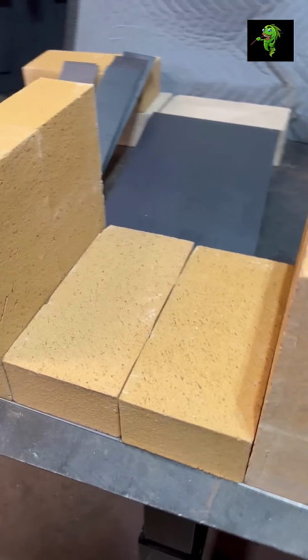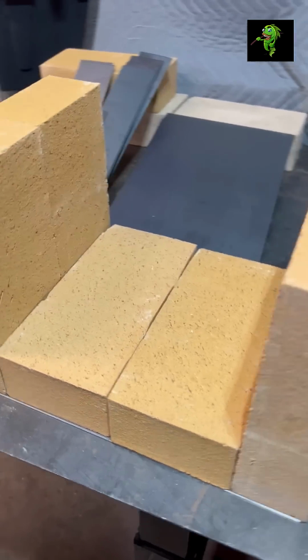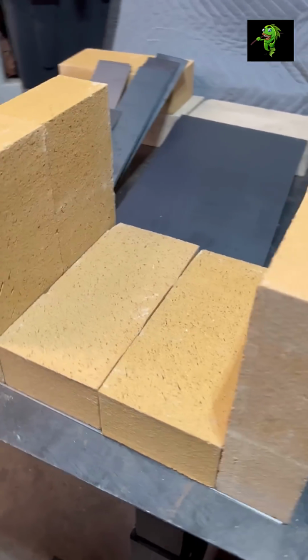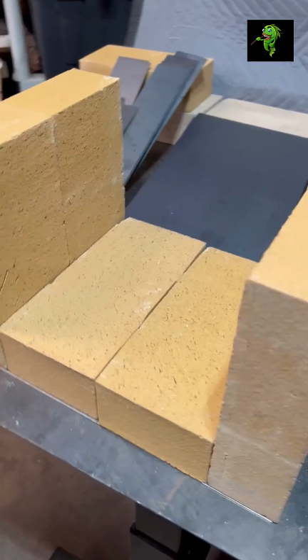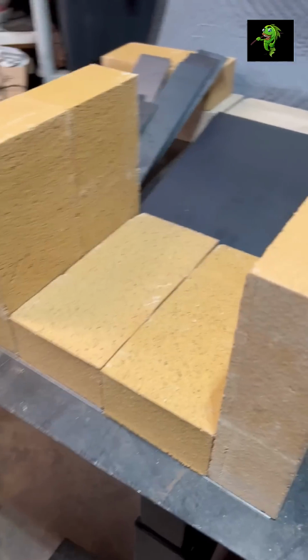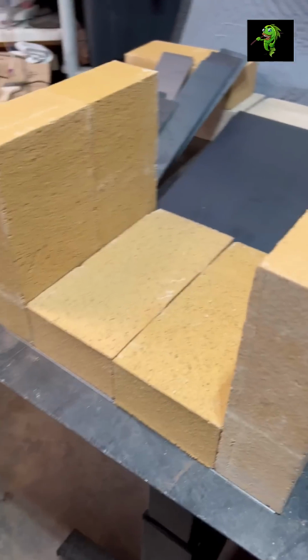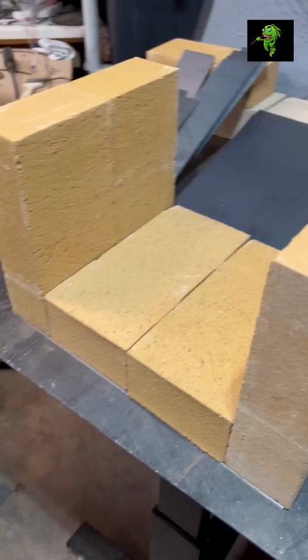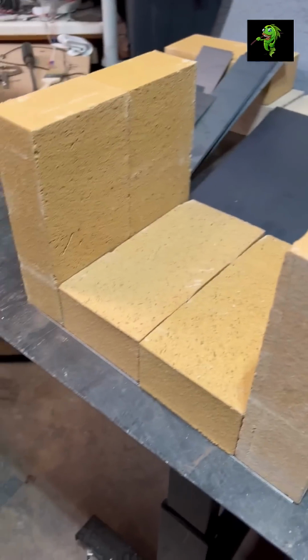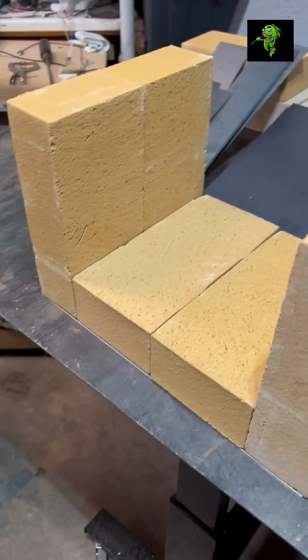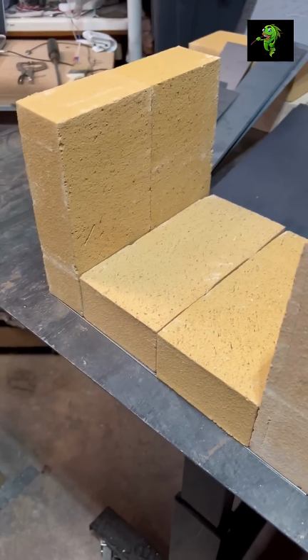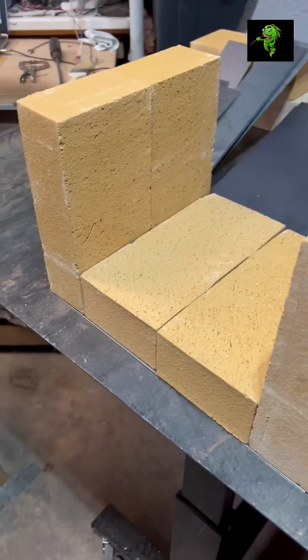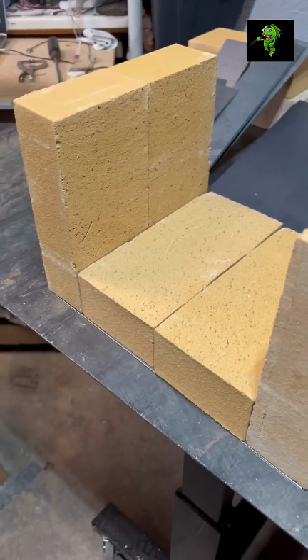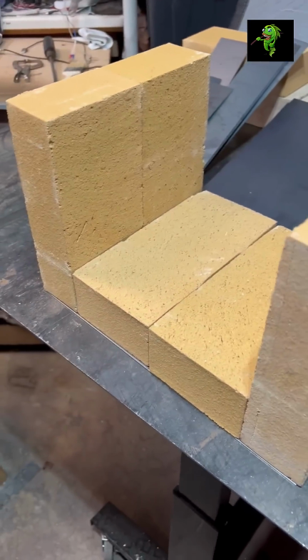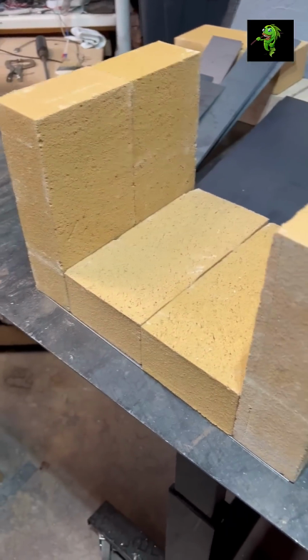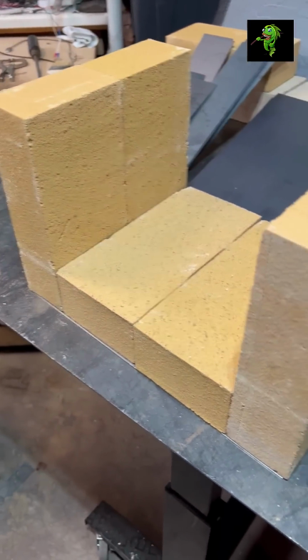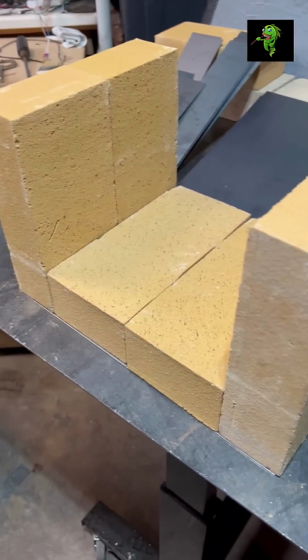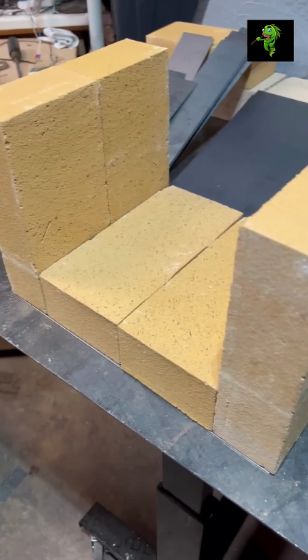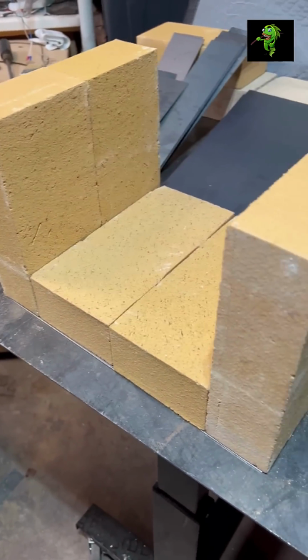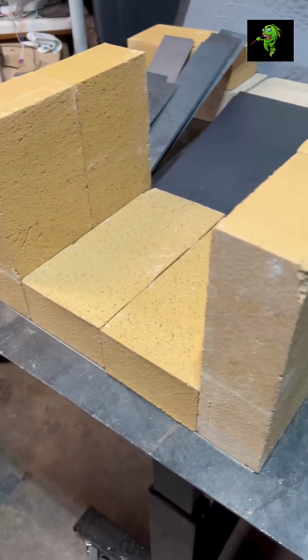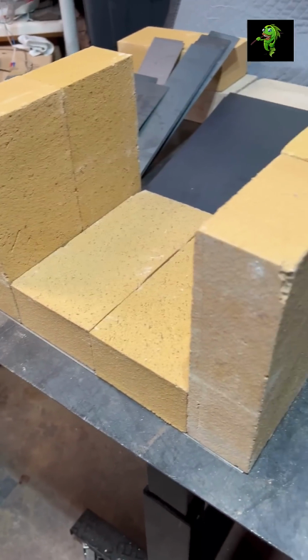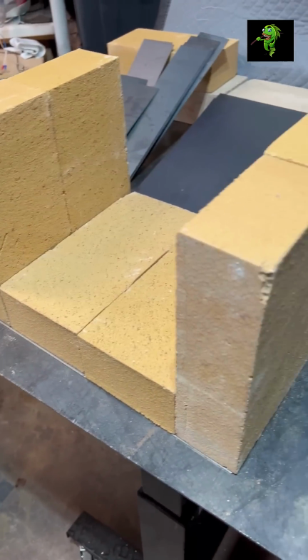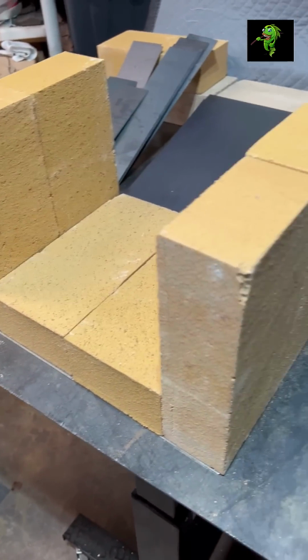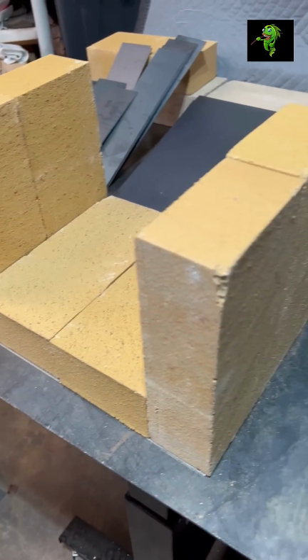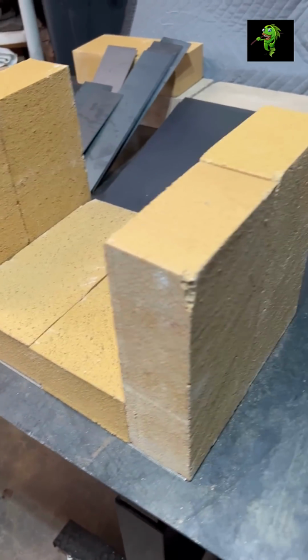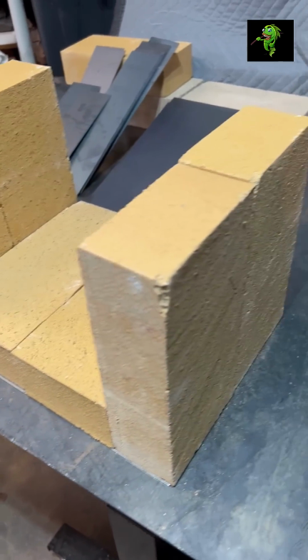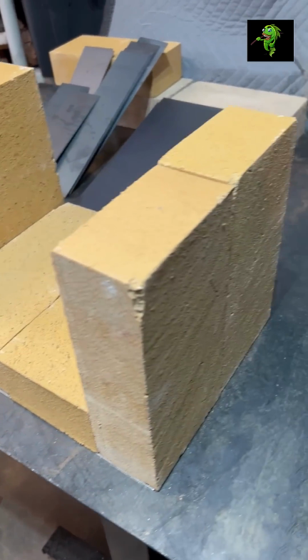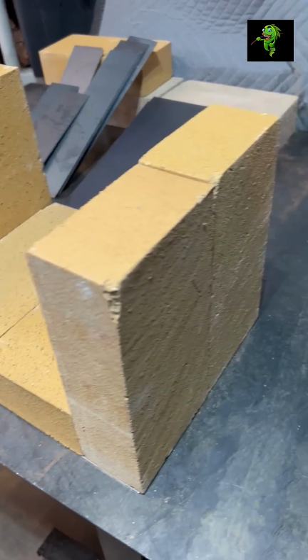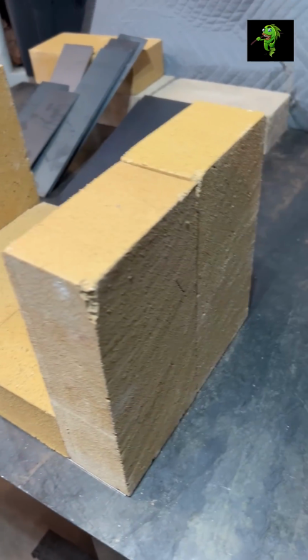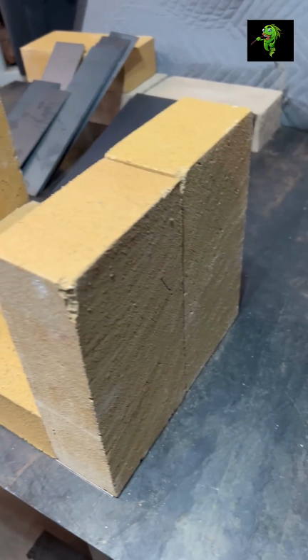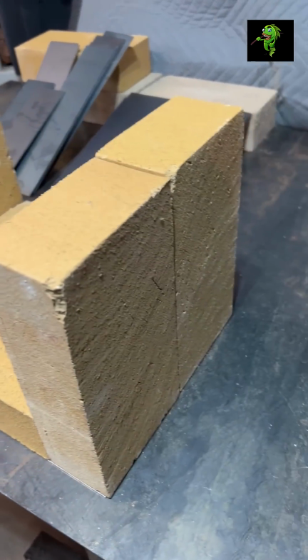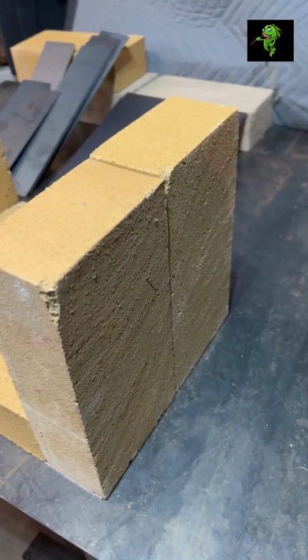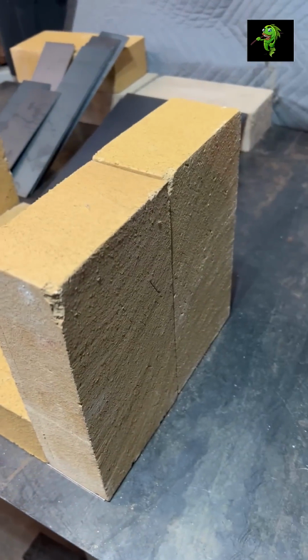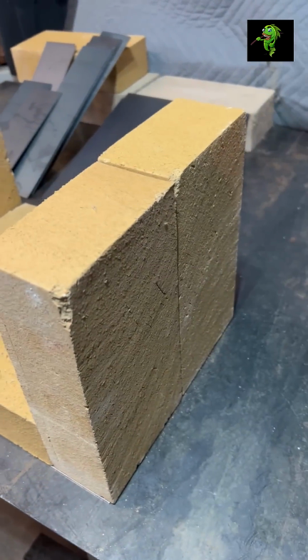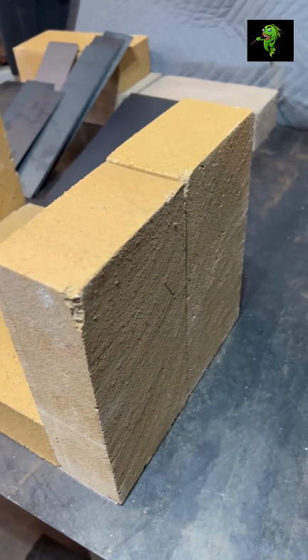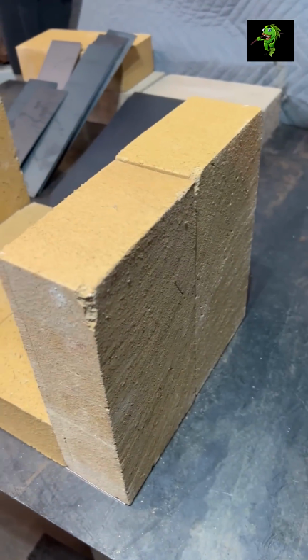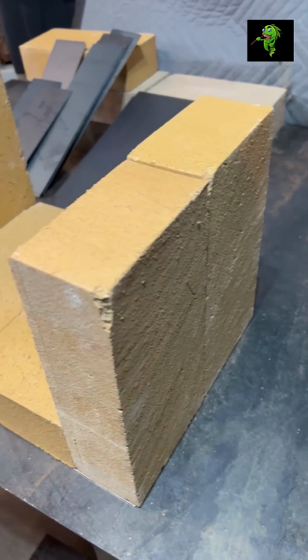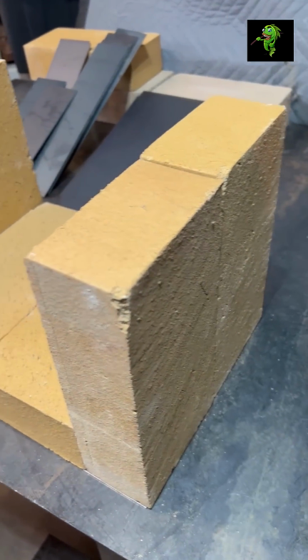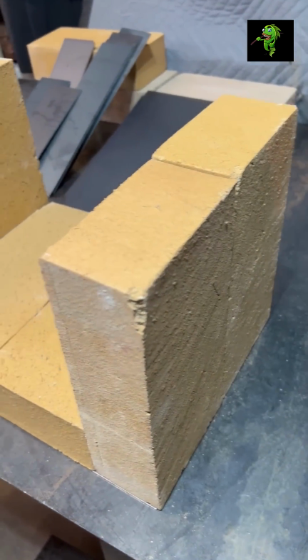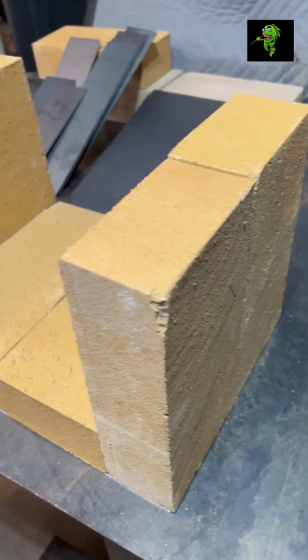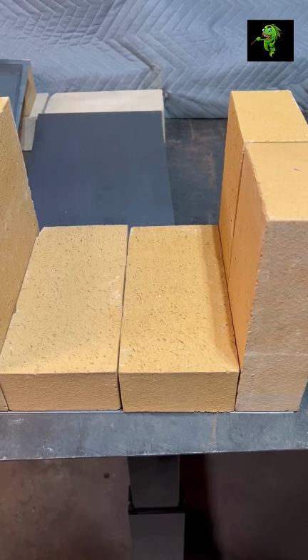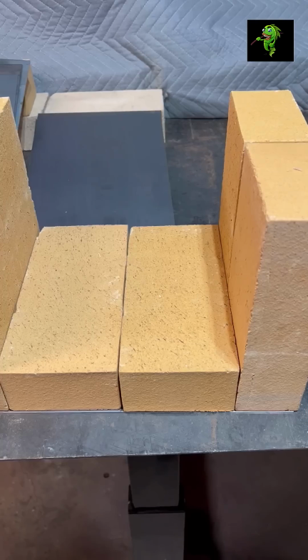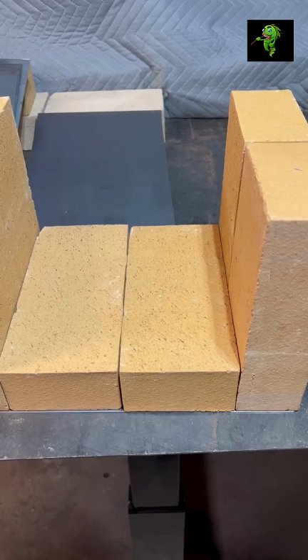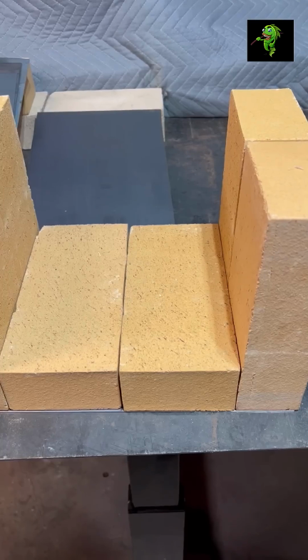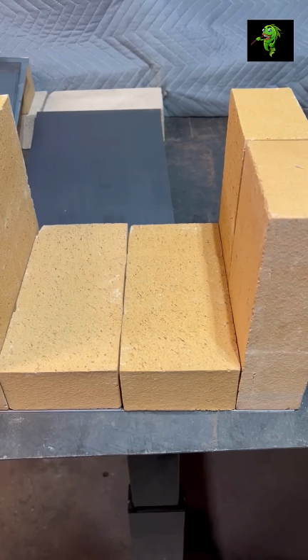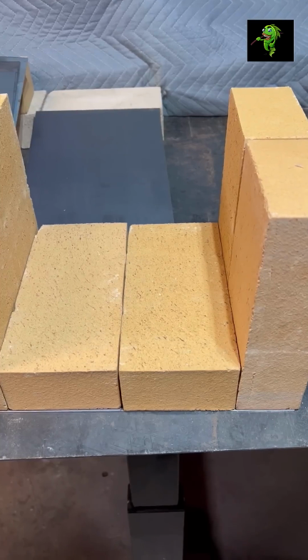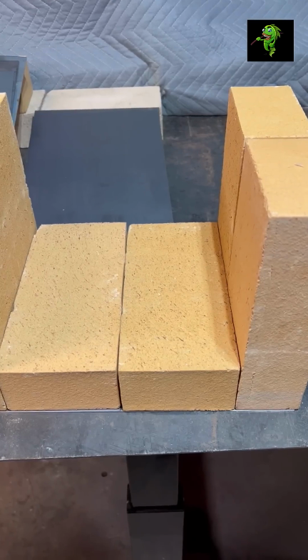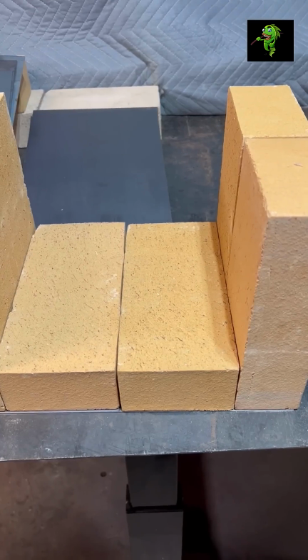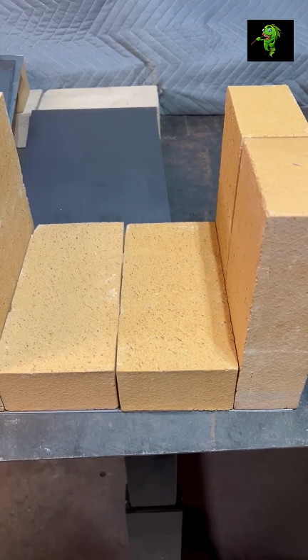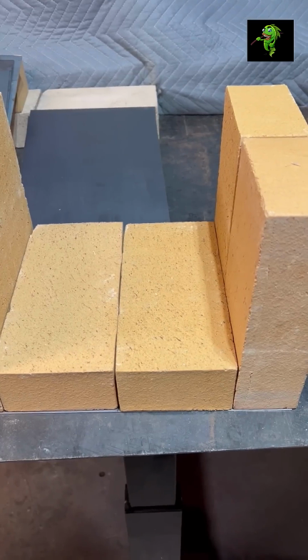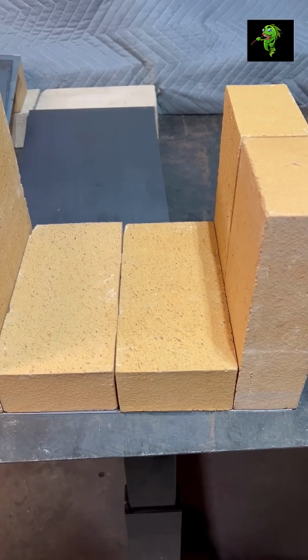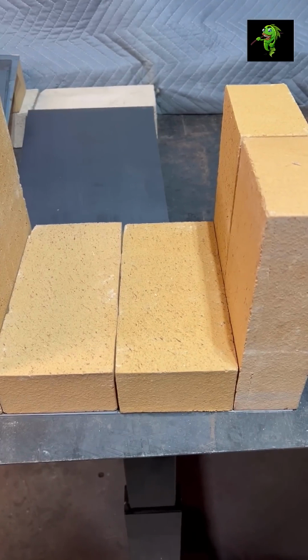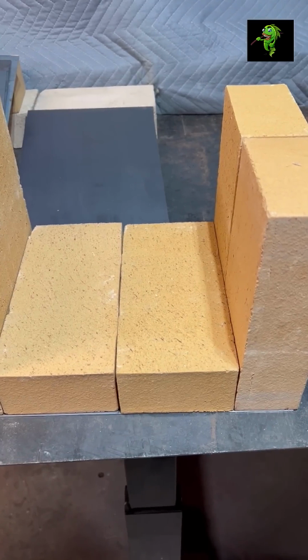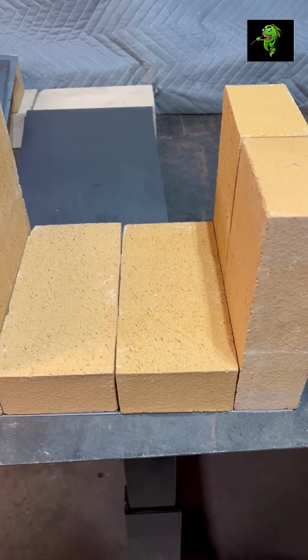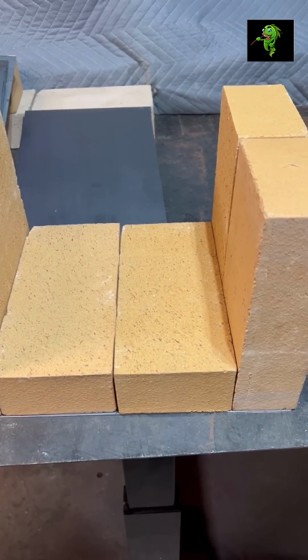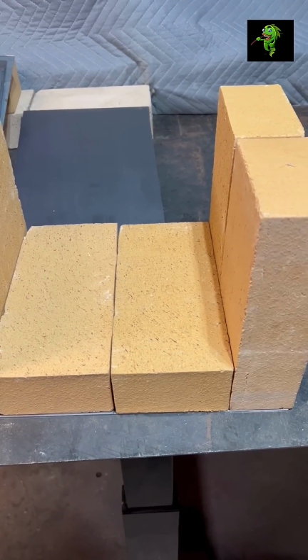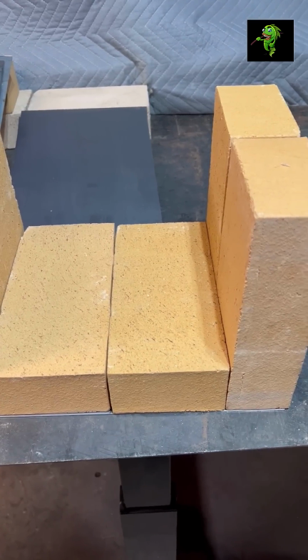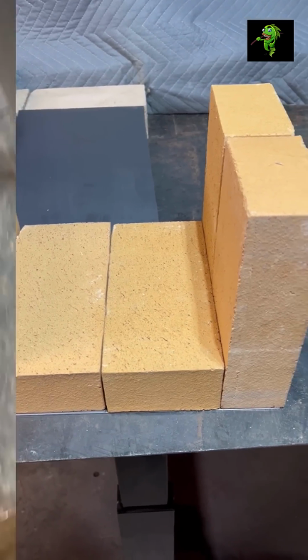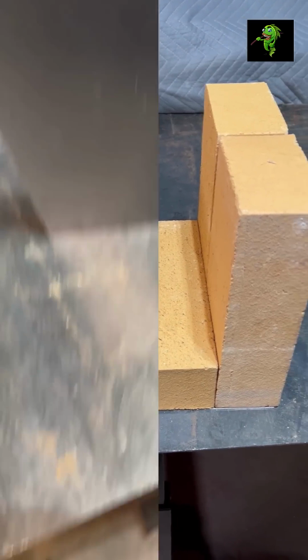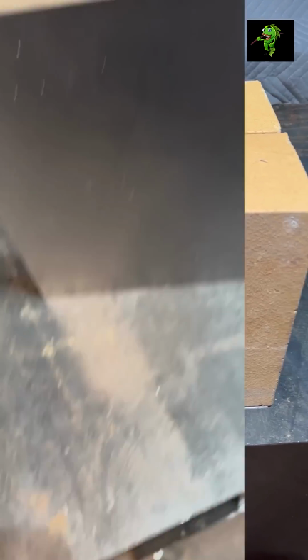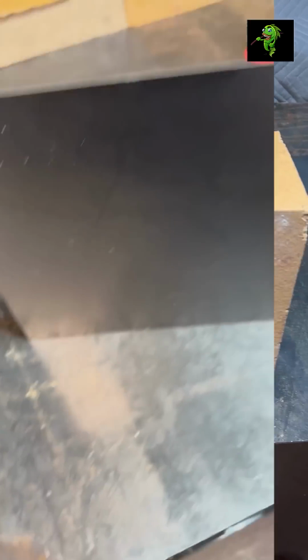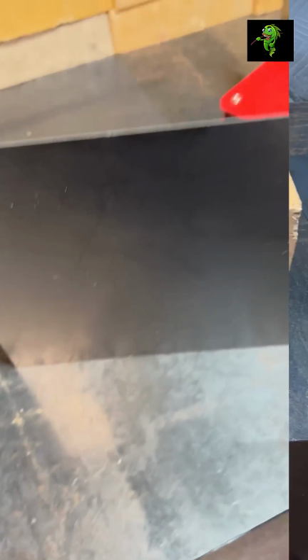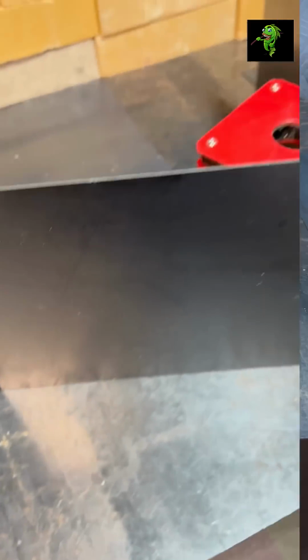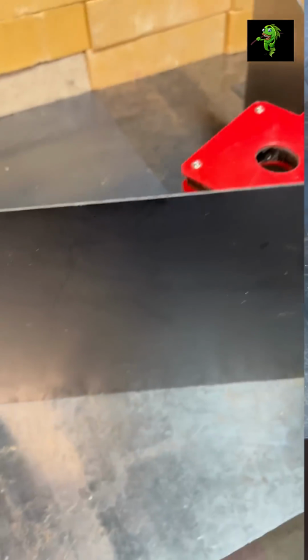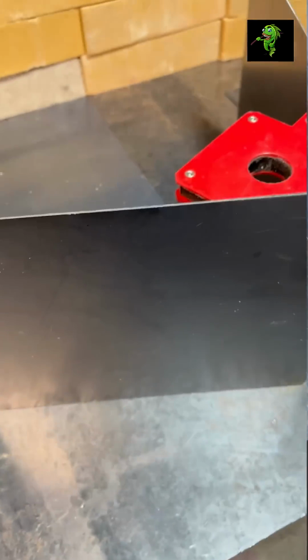Arrange the brick as shown. You'll need a half brick on top of the side walls. See my short video on how to cut a fire brick.